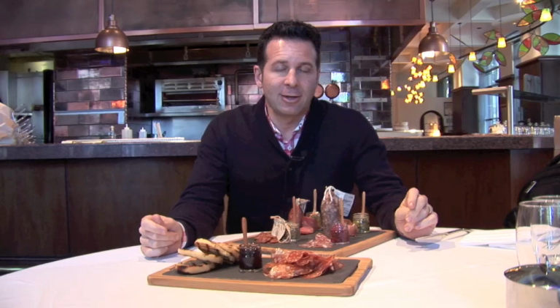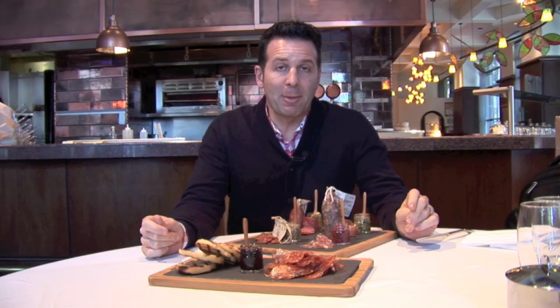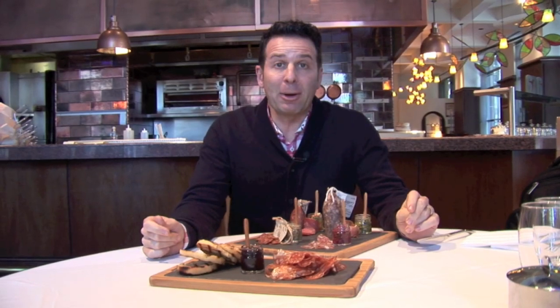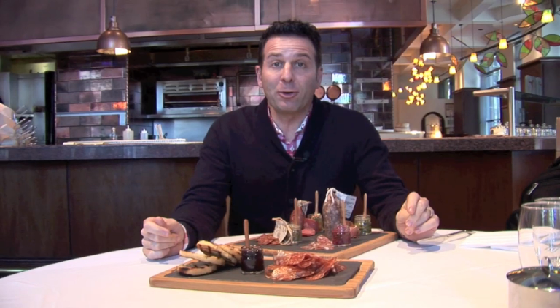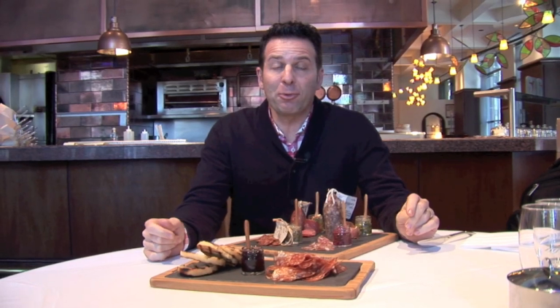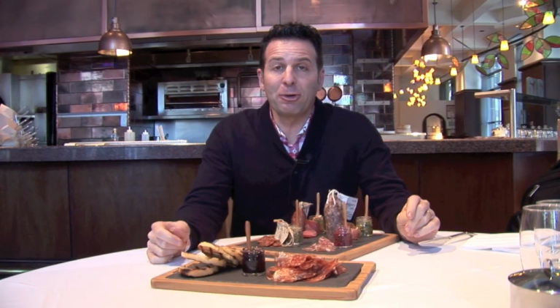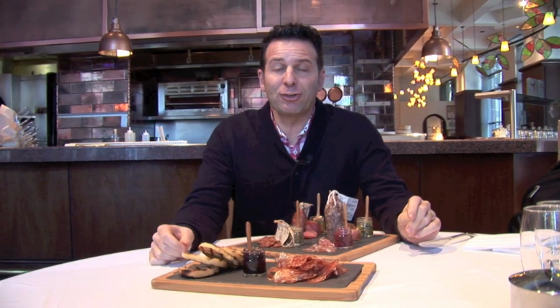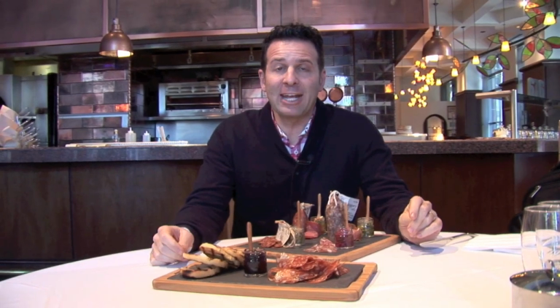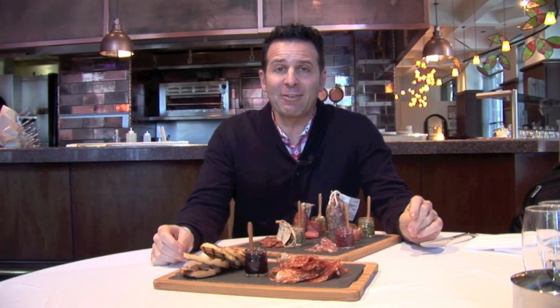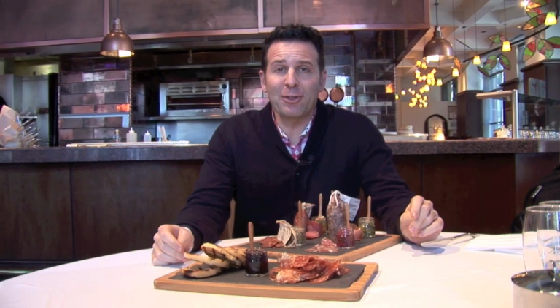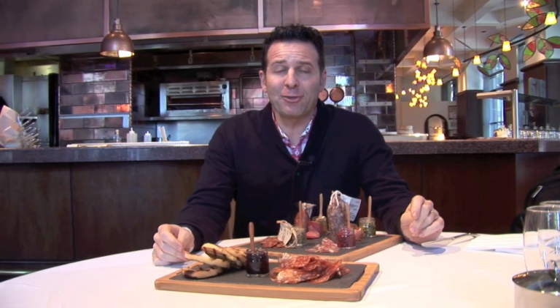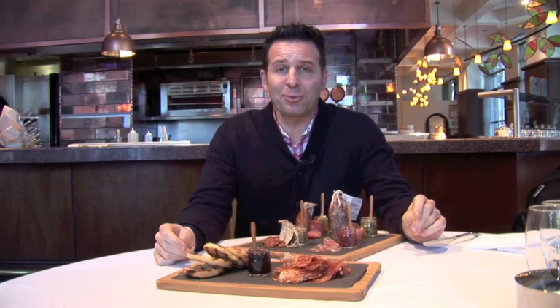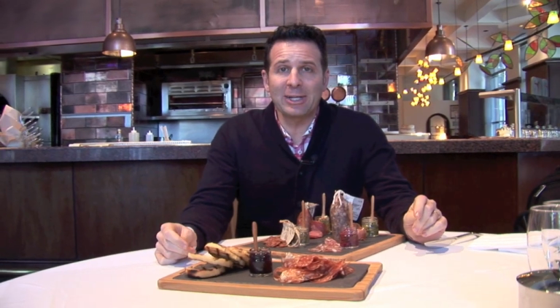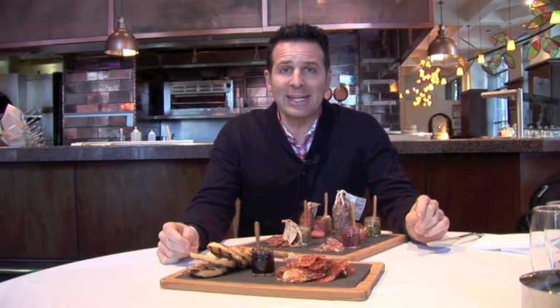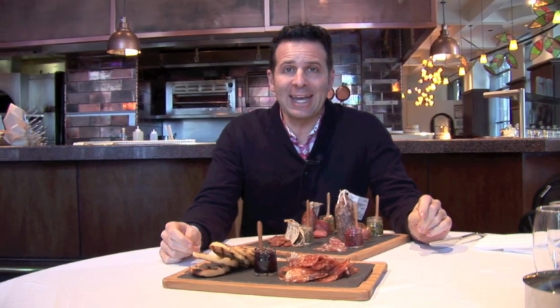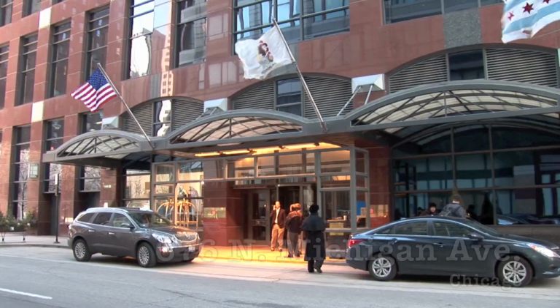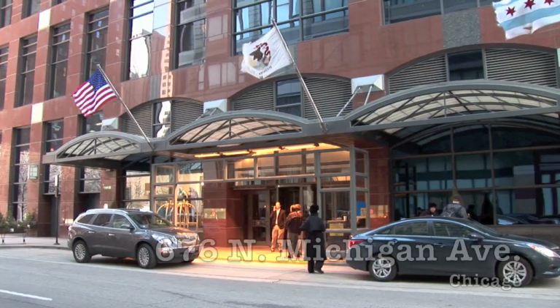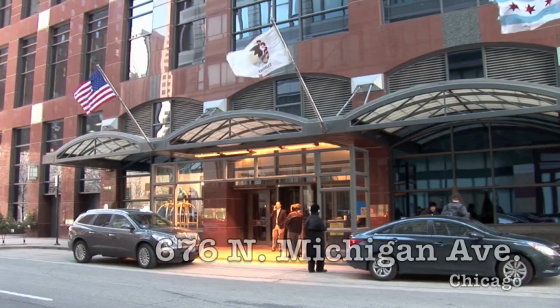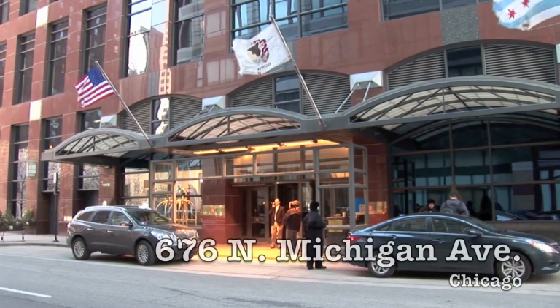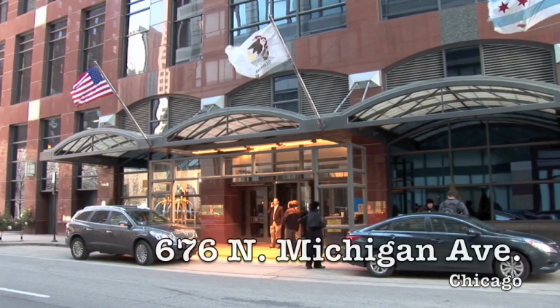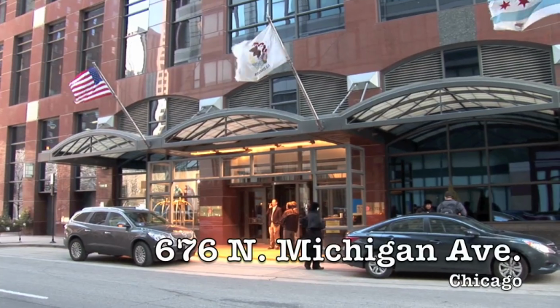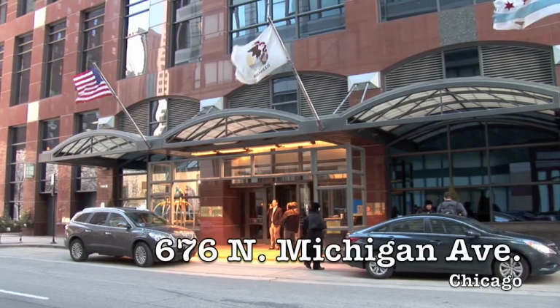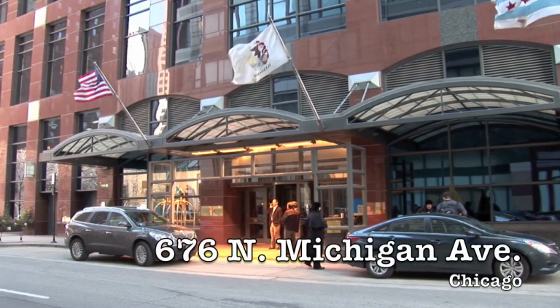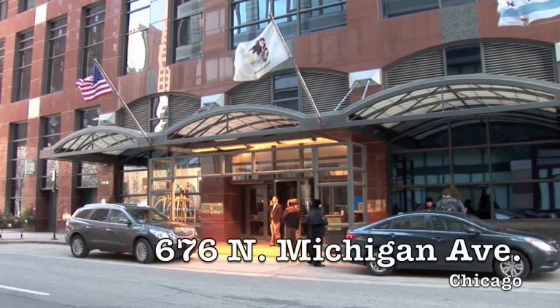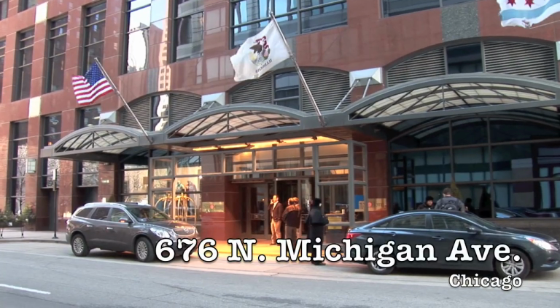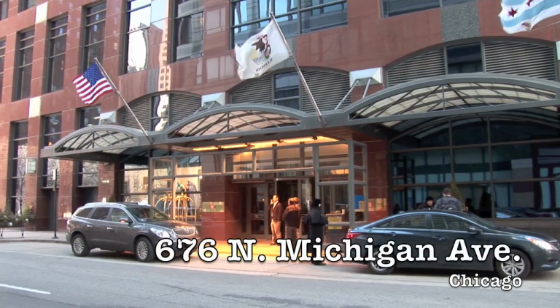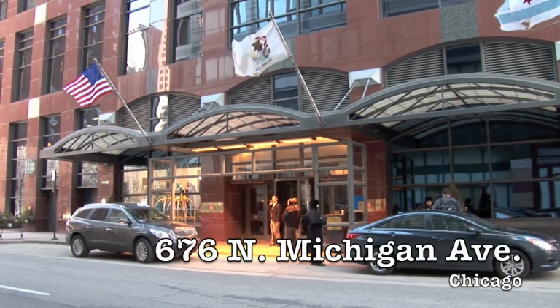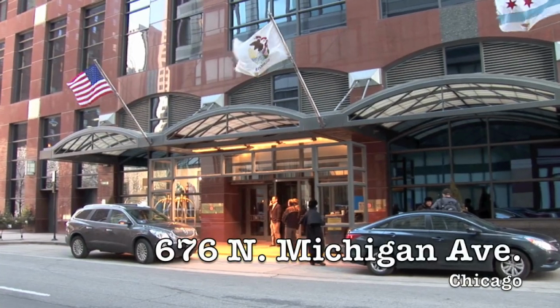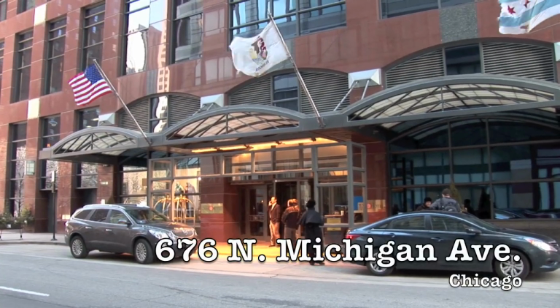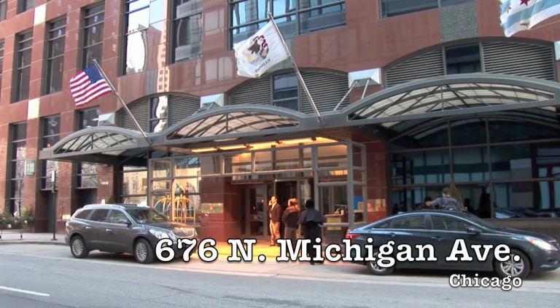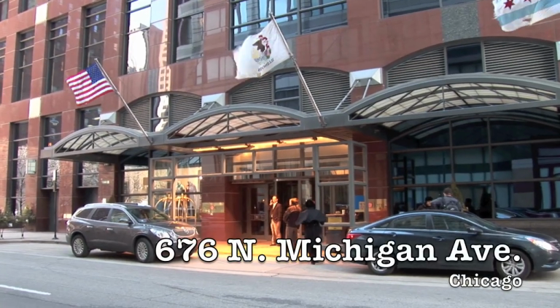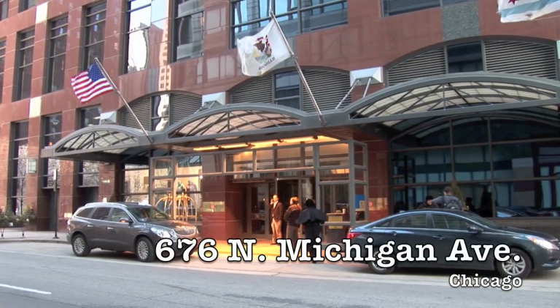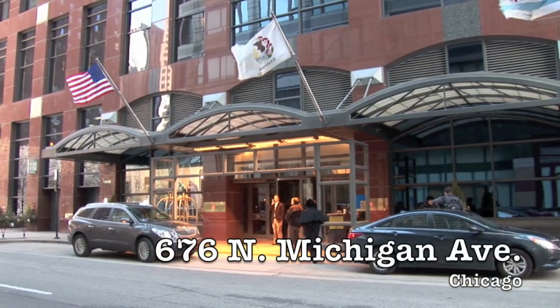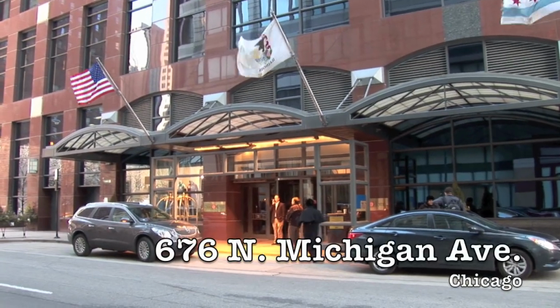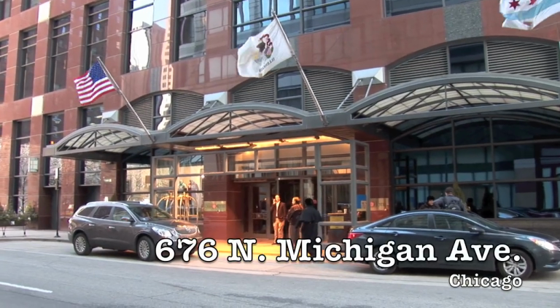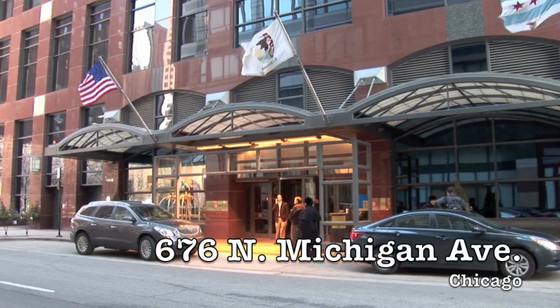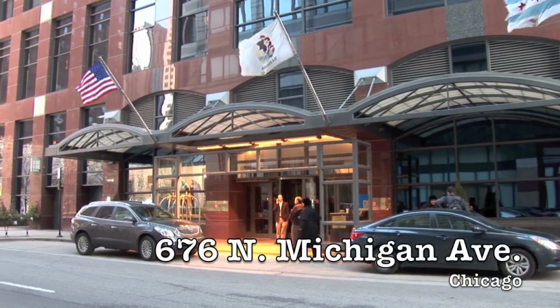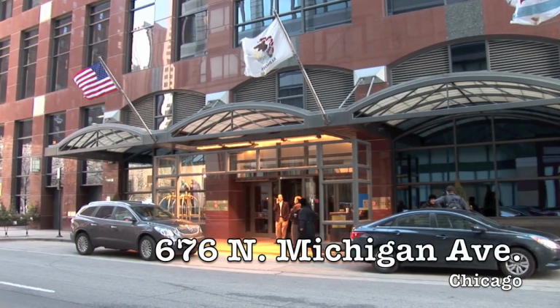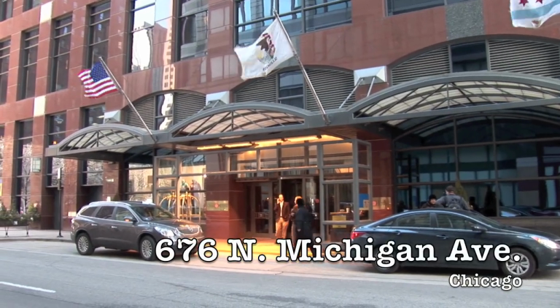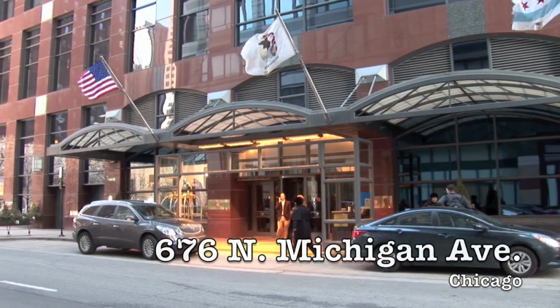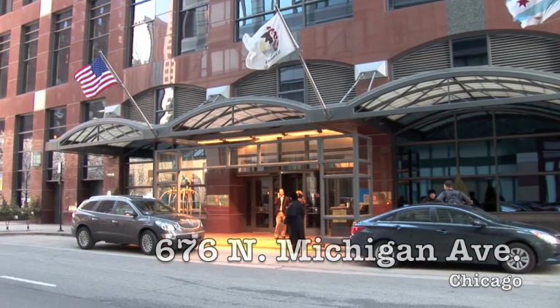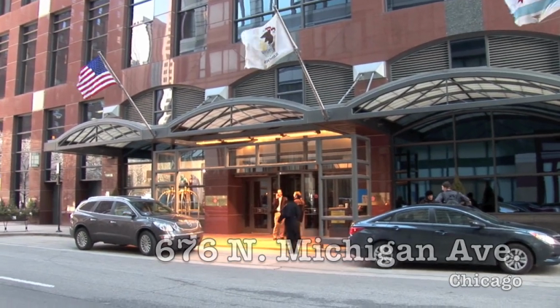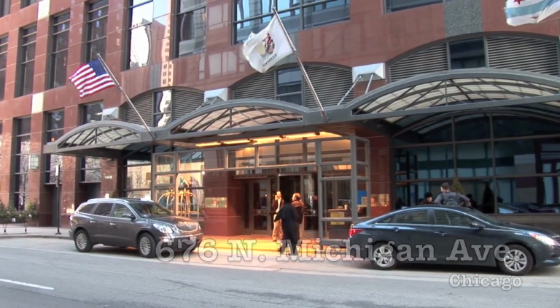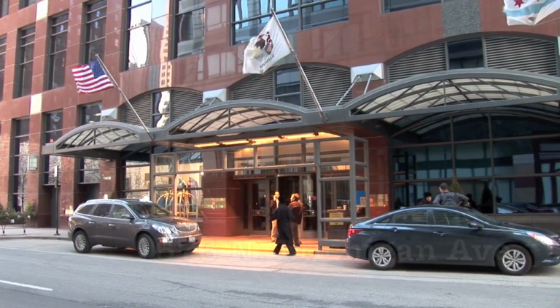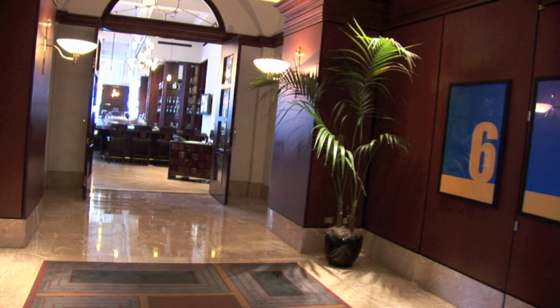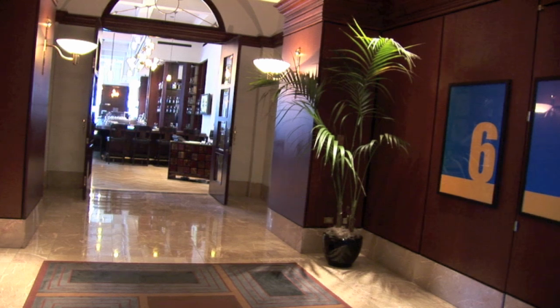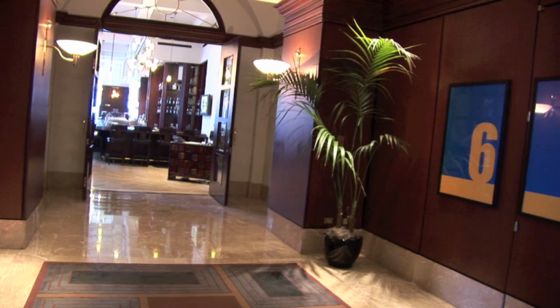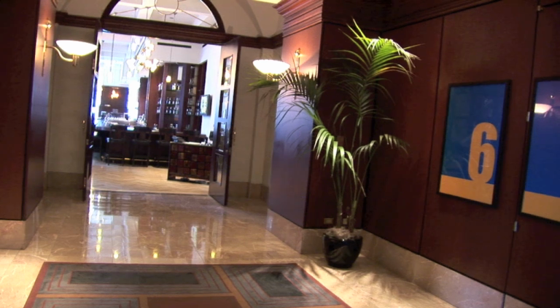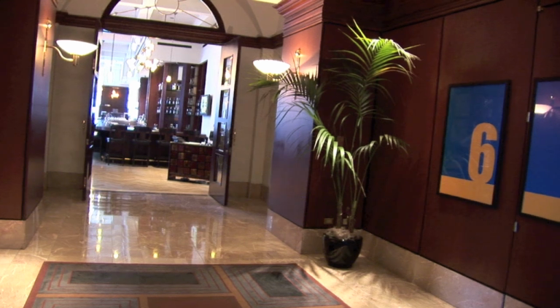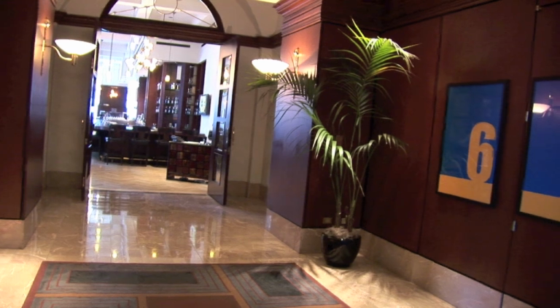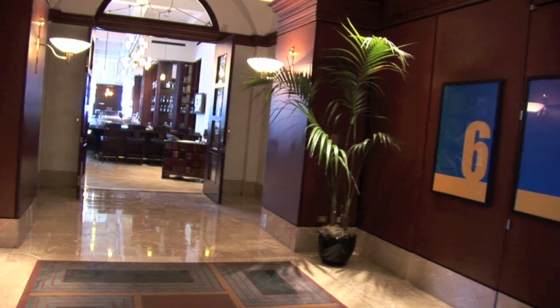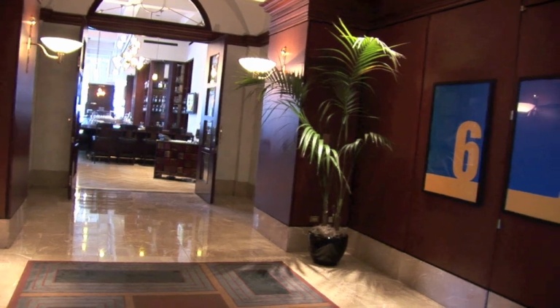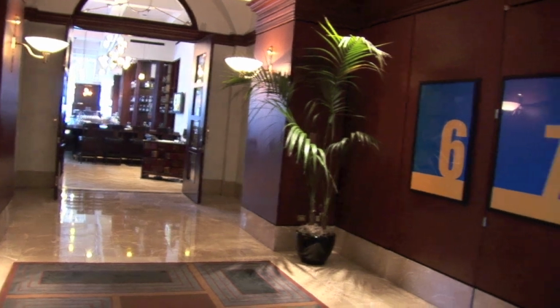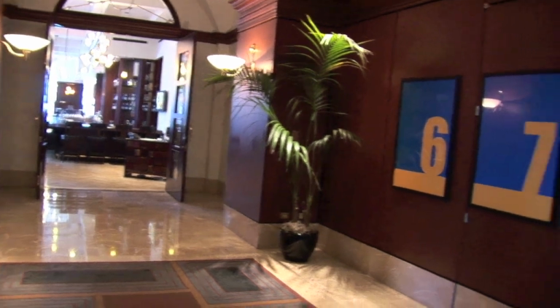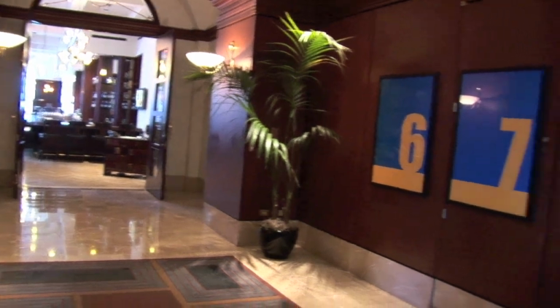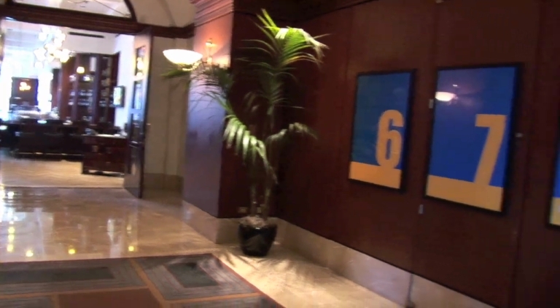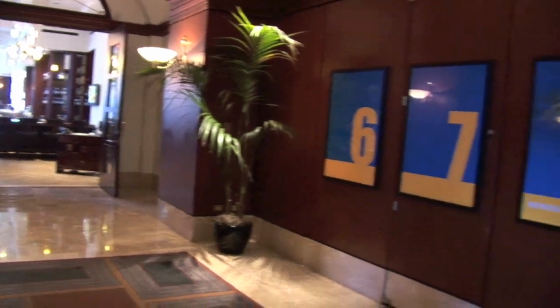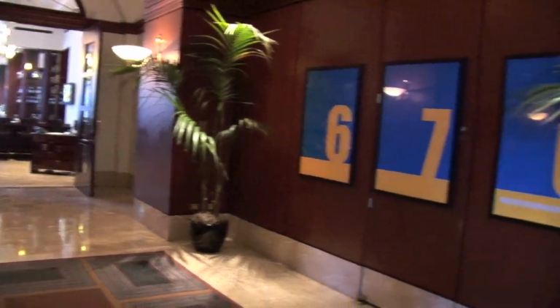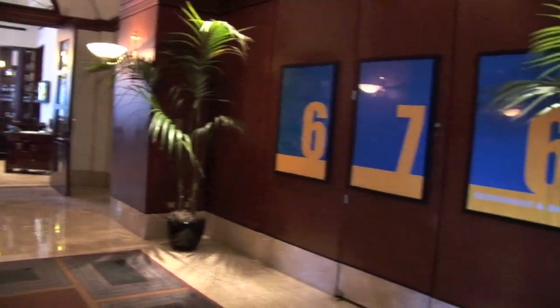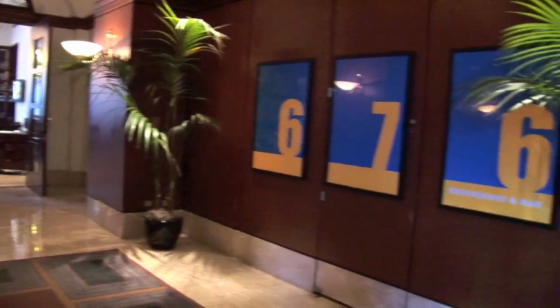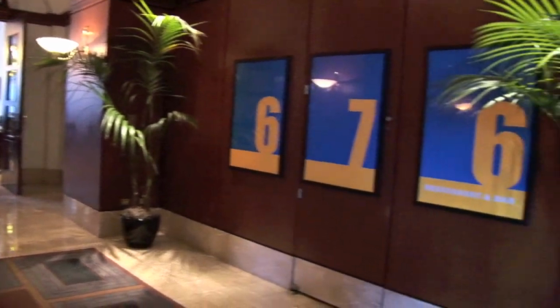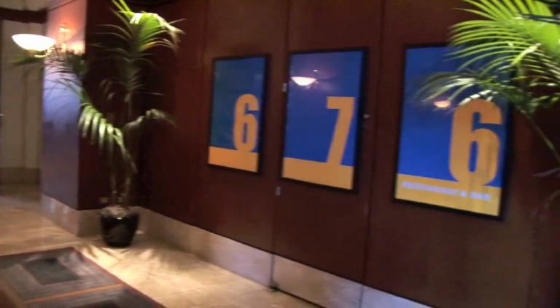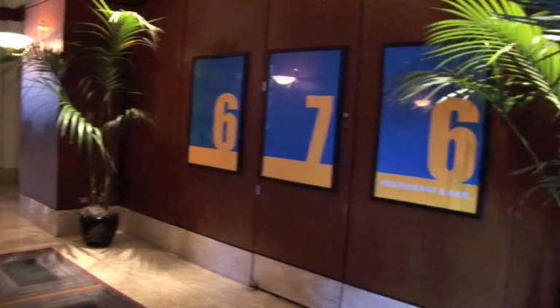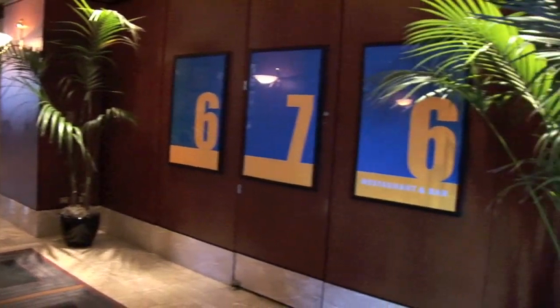Up on North Michigan Avenue this week at the Omni Hotel in the 676 Restaurant and Bar, 676 North Michigan Avenue.